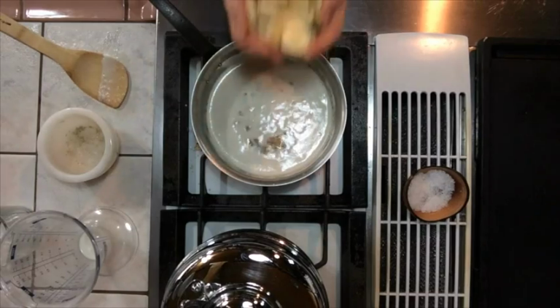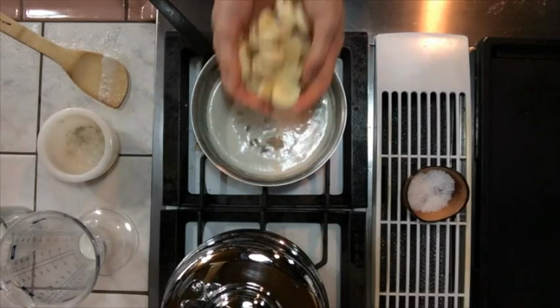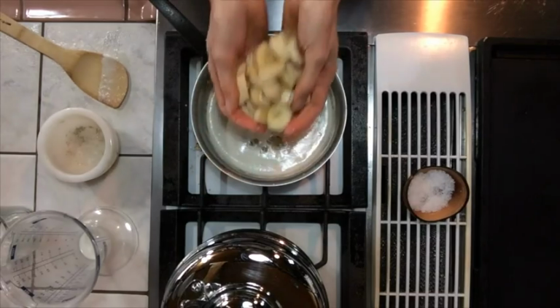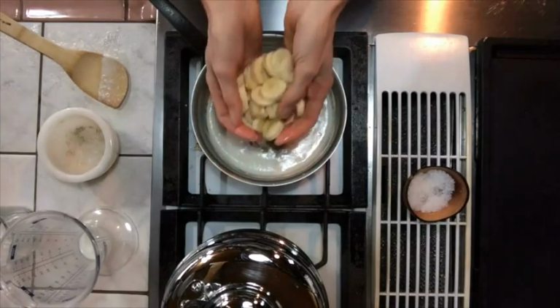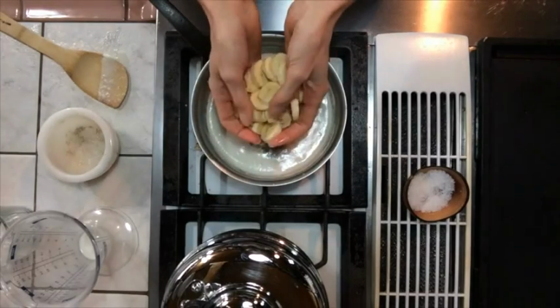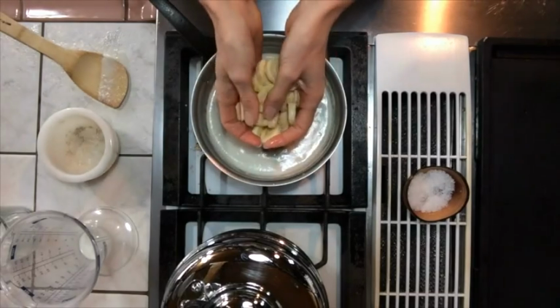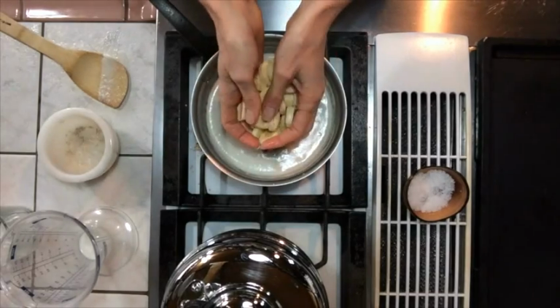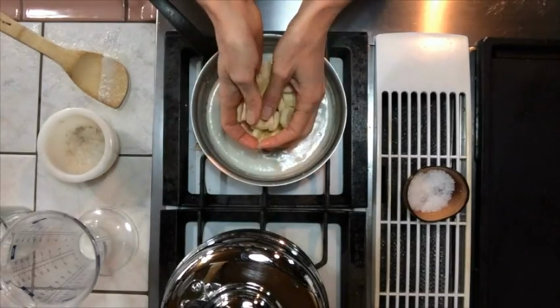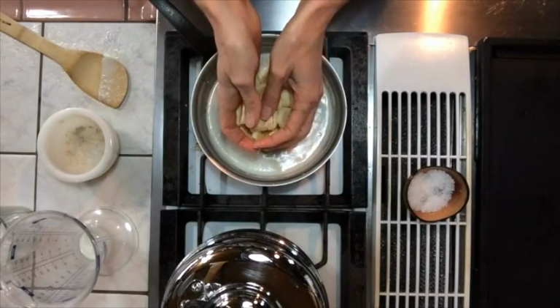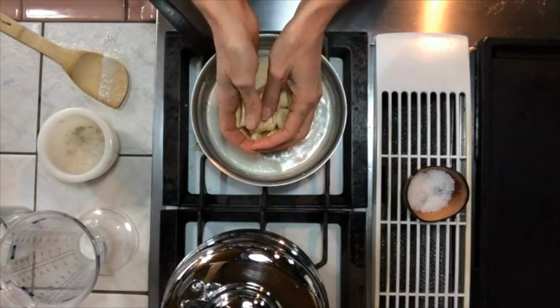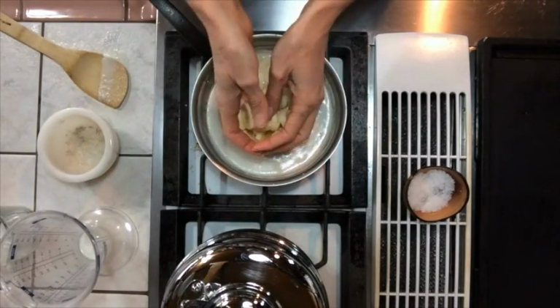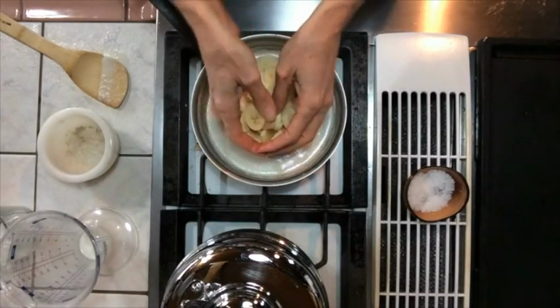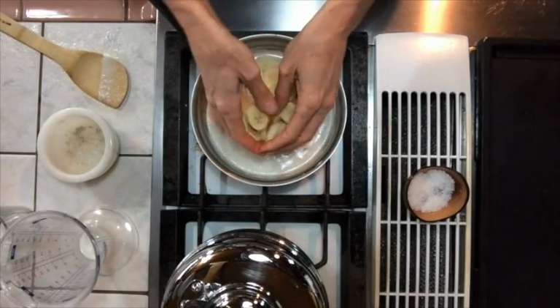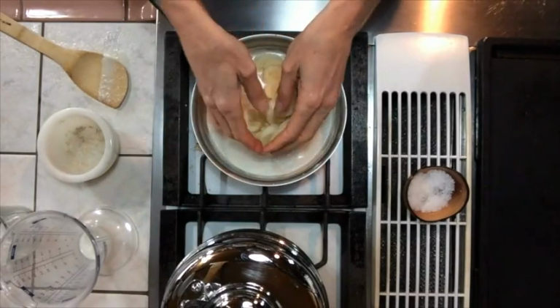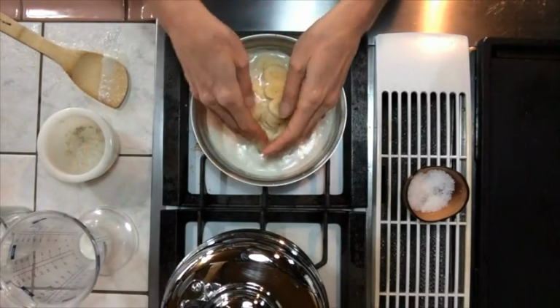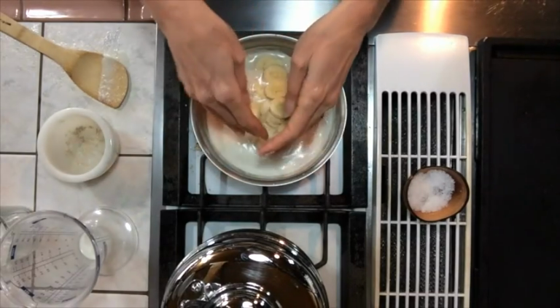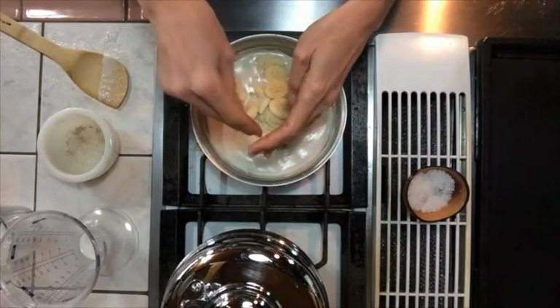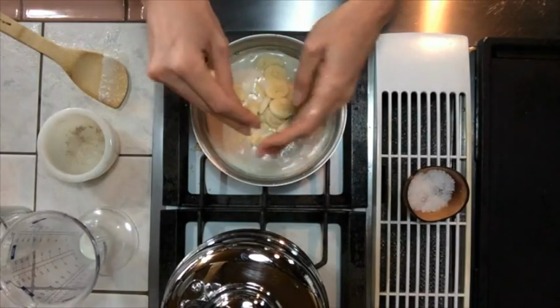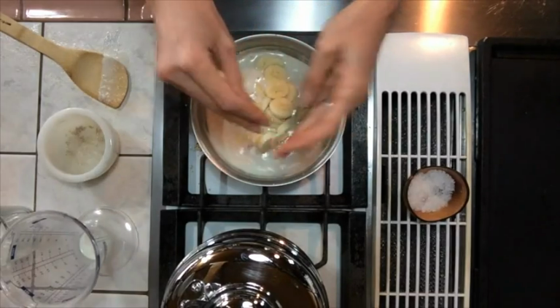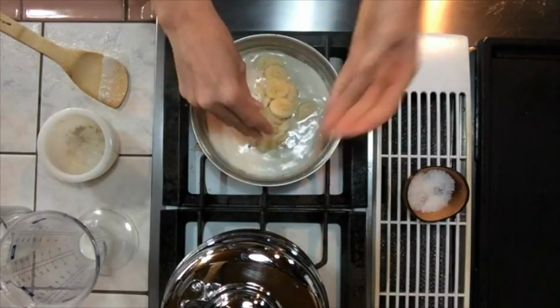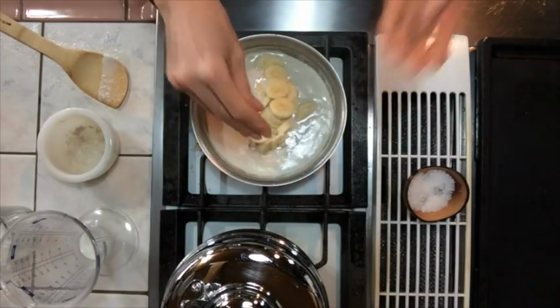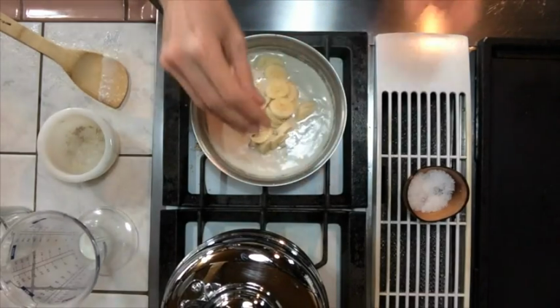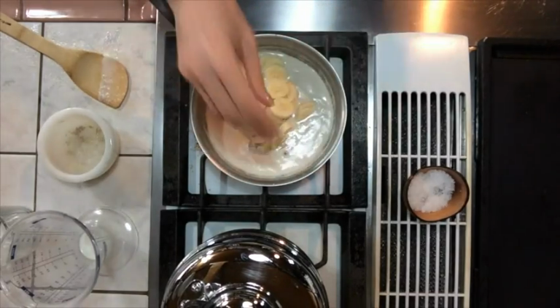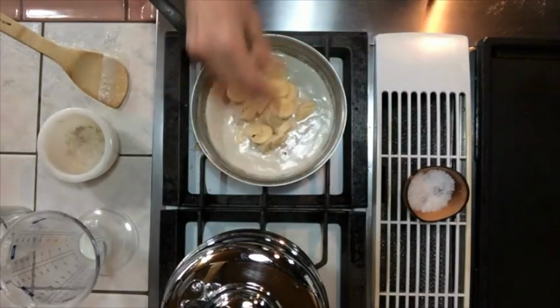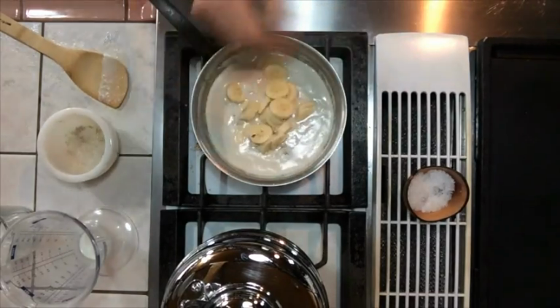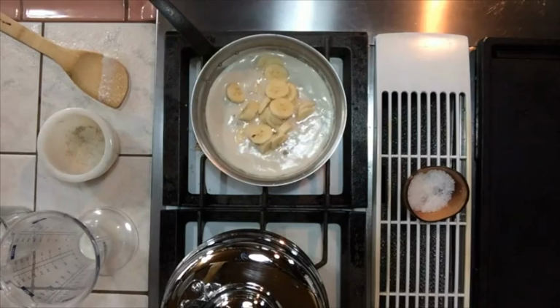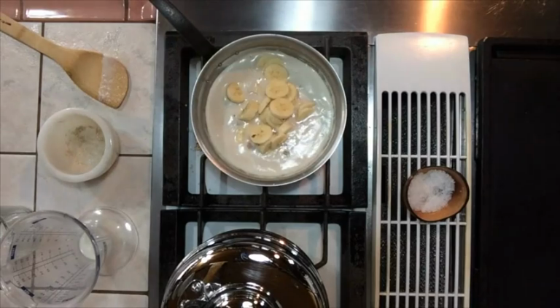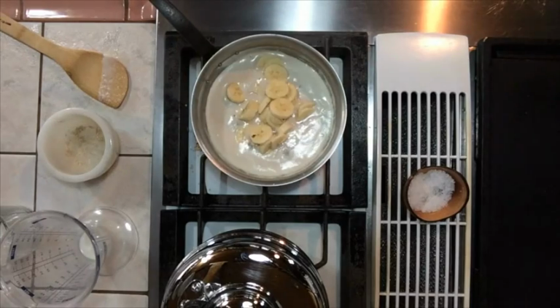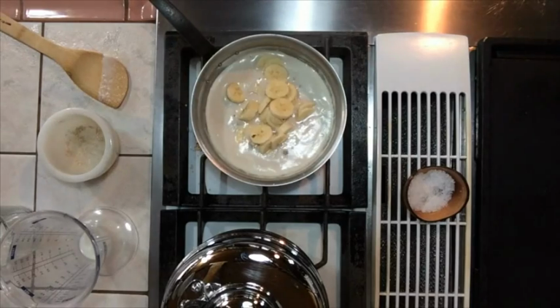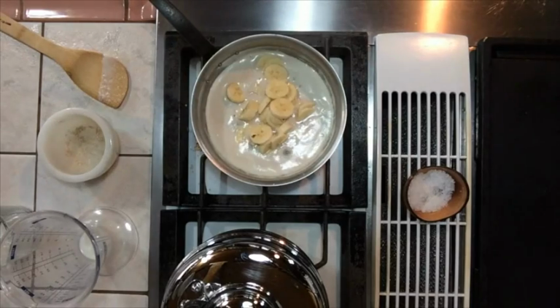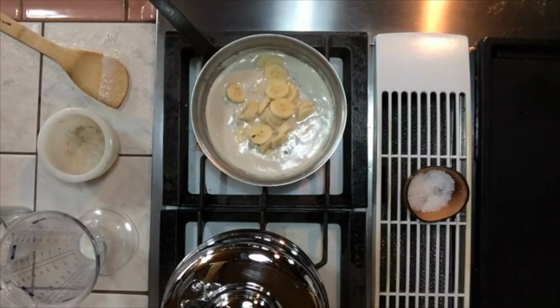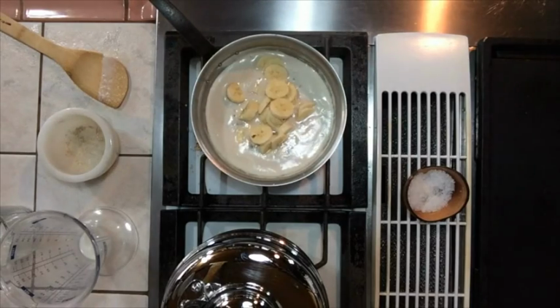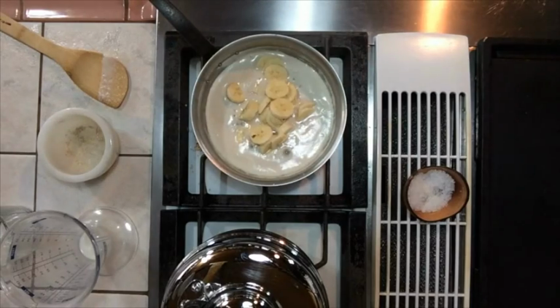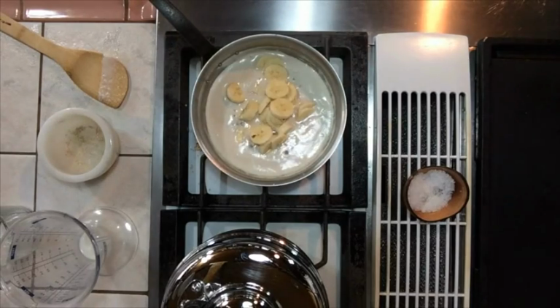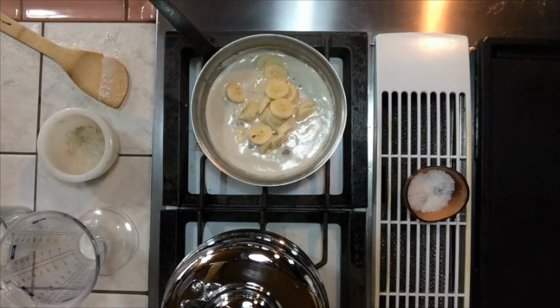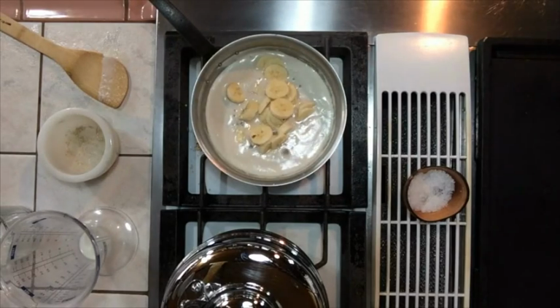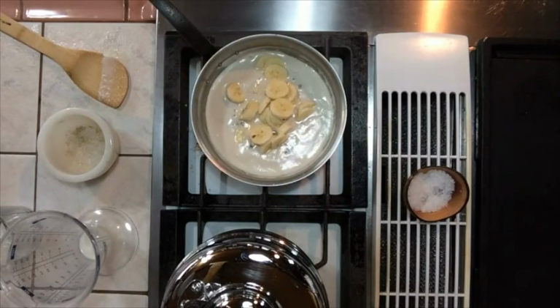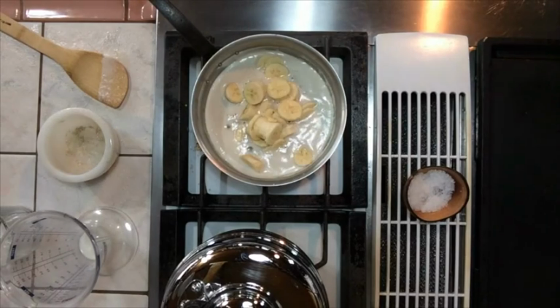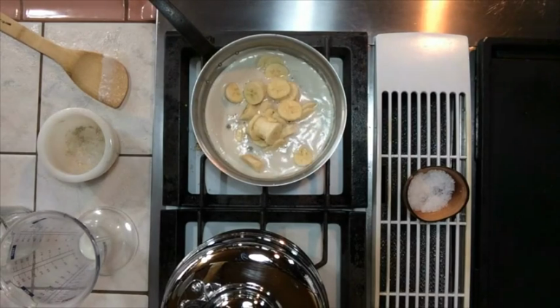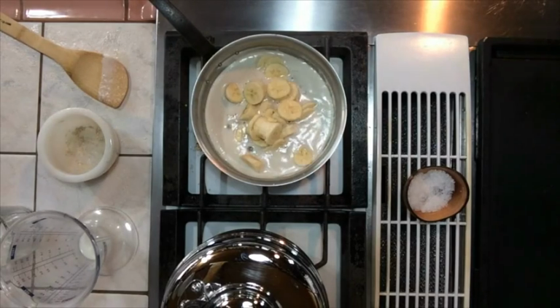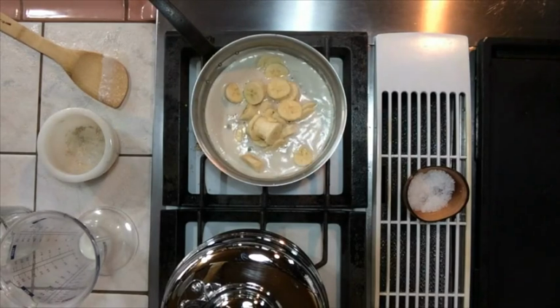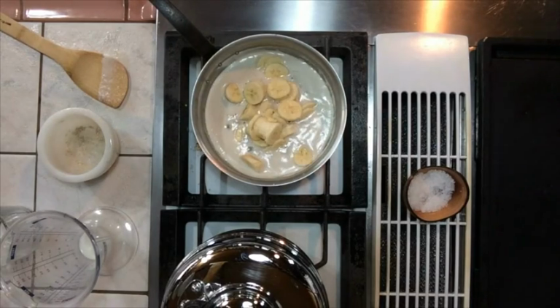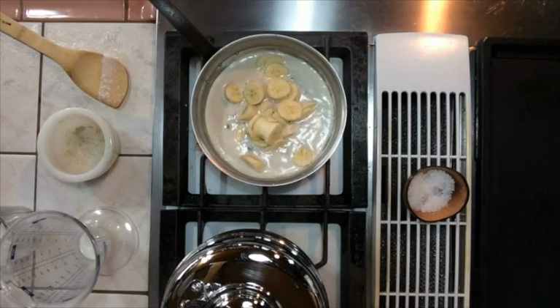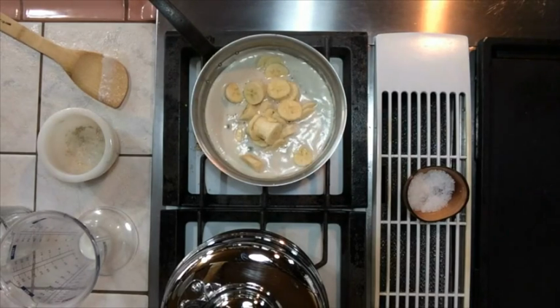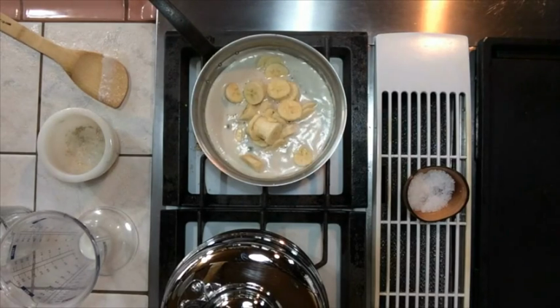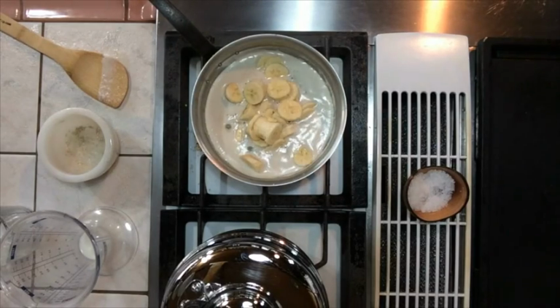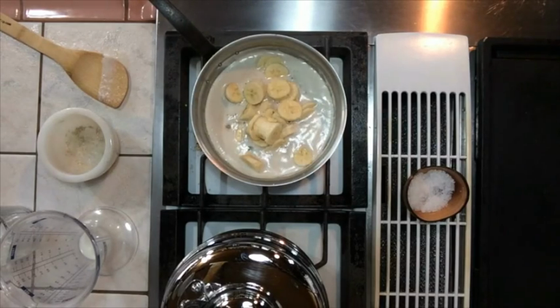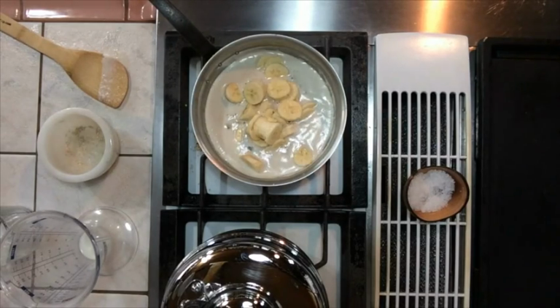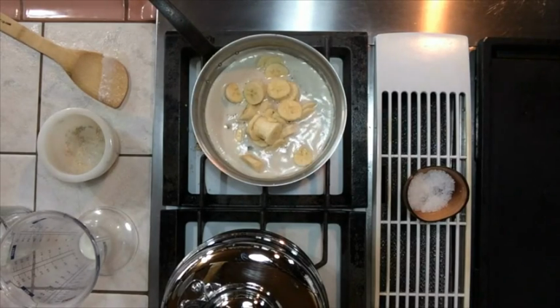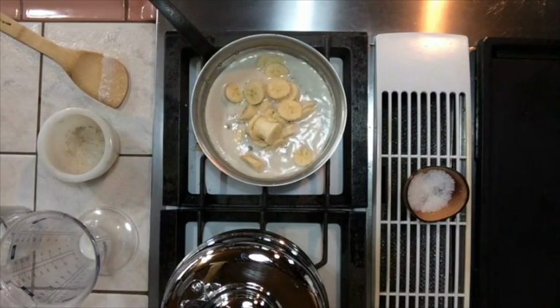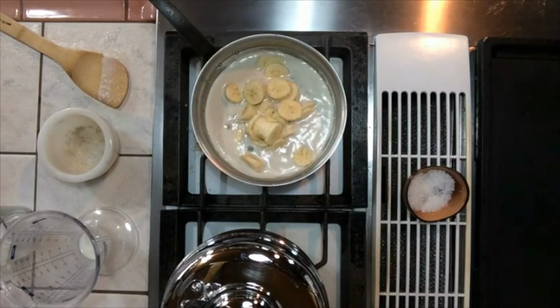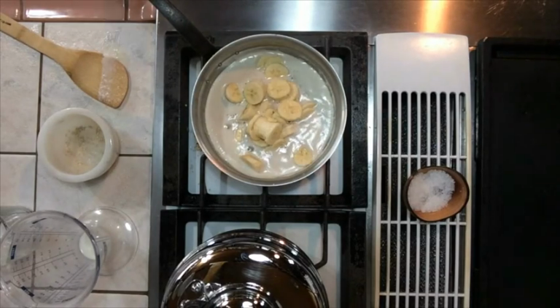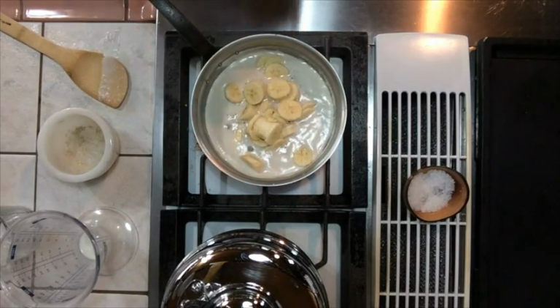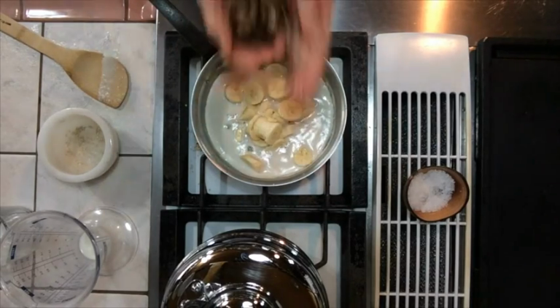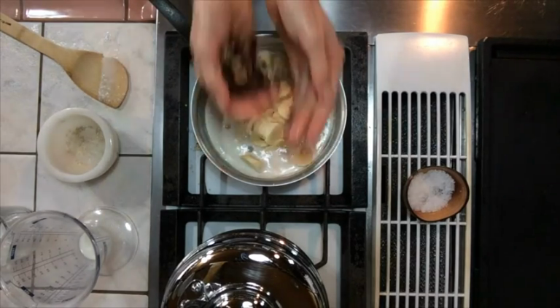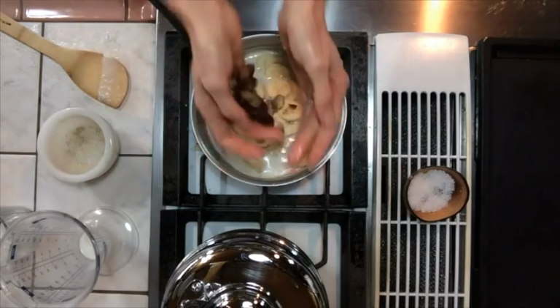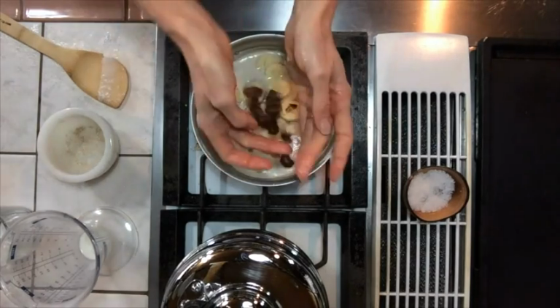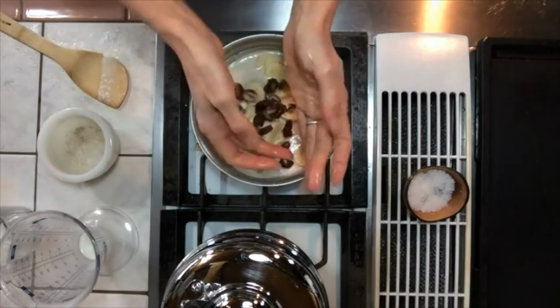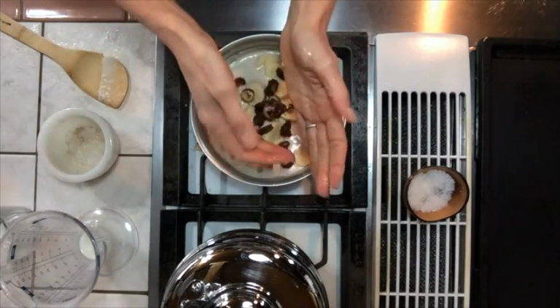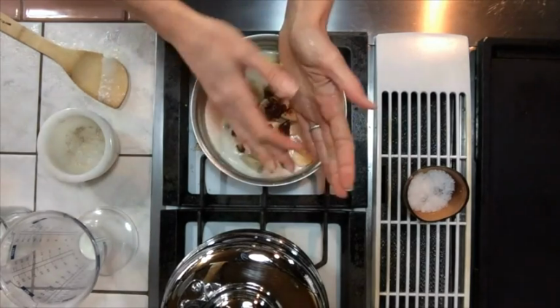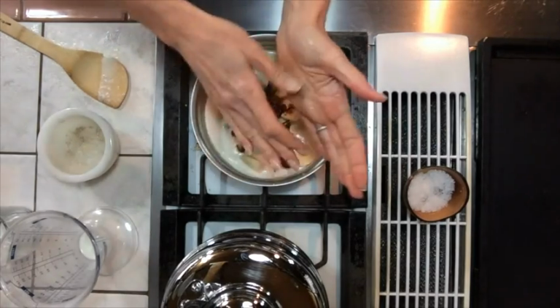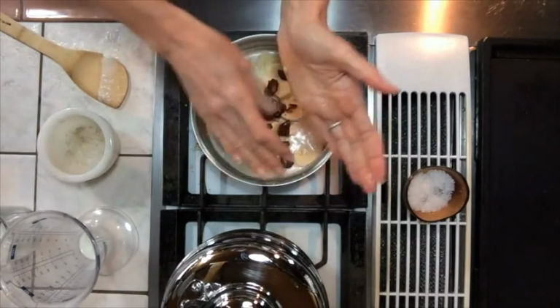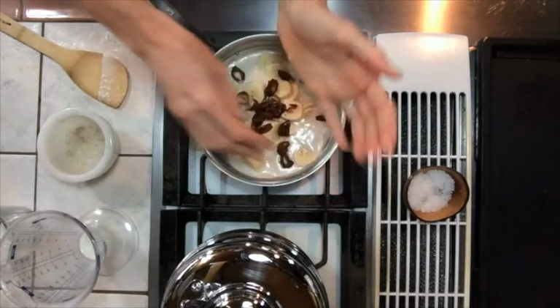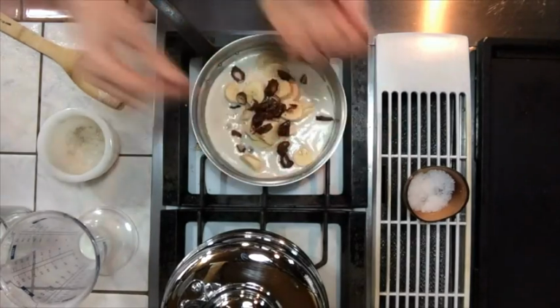After about five minutes, add in the bananas and your dates.